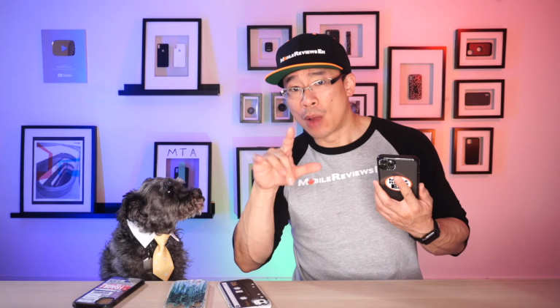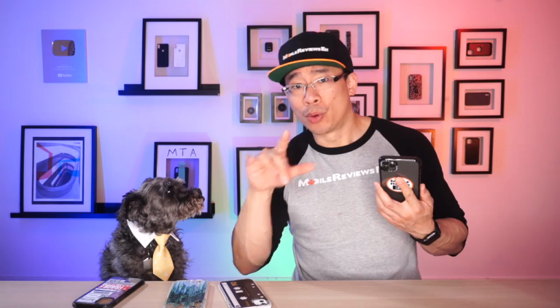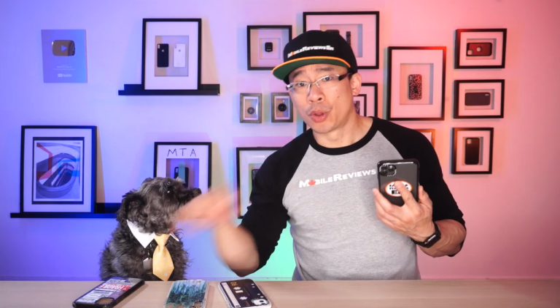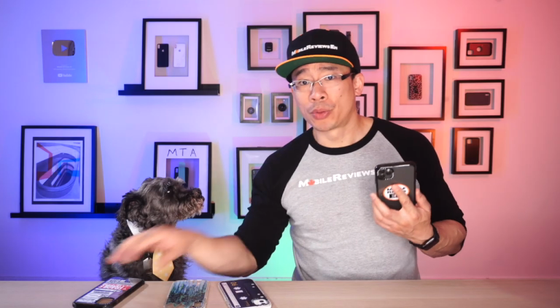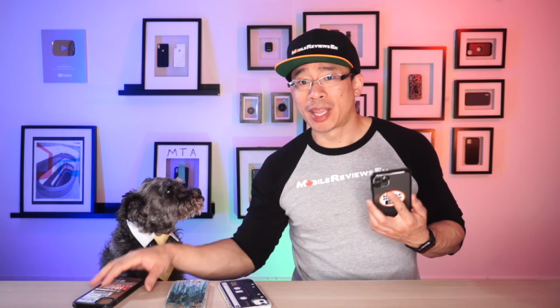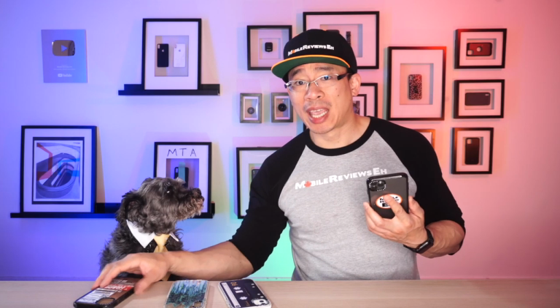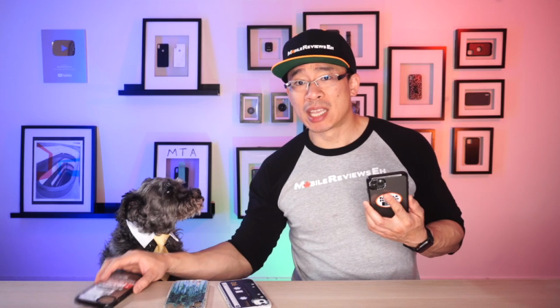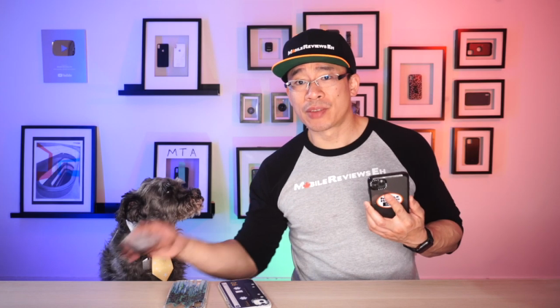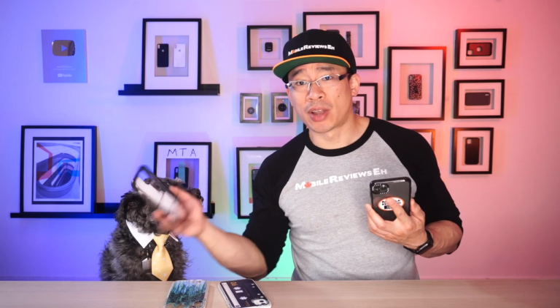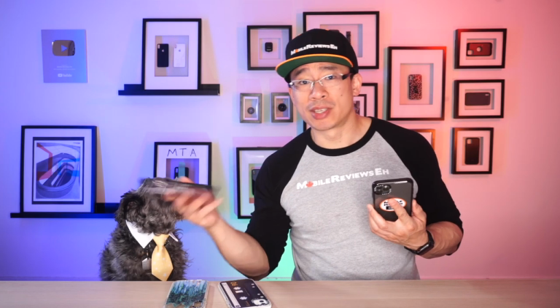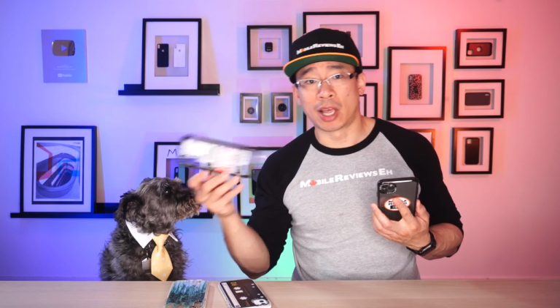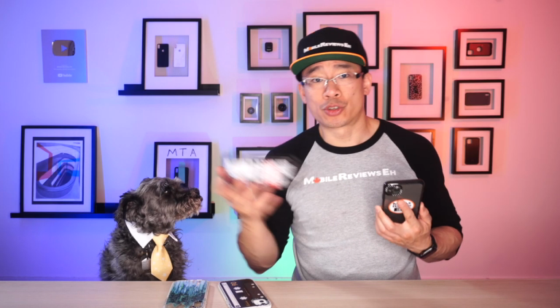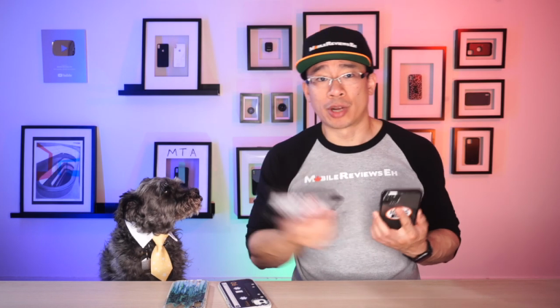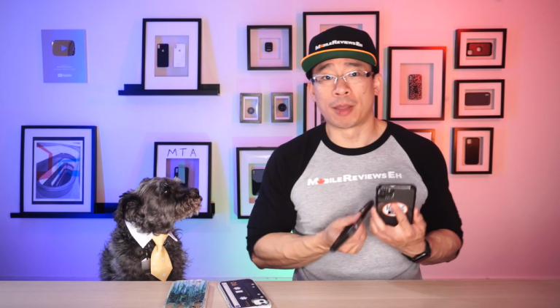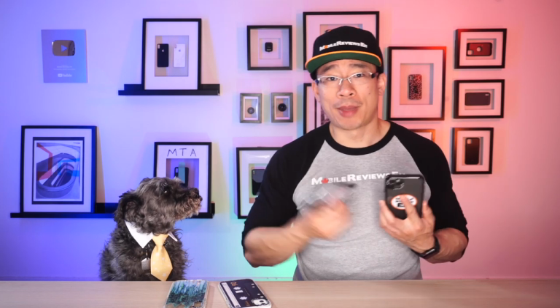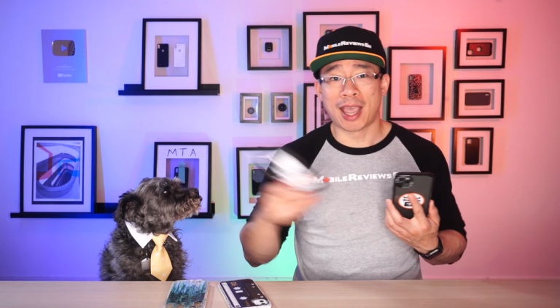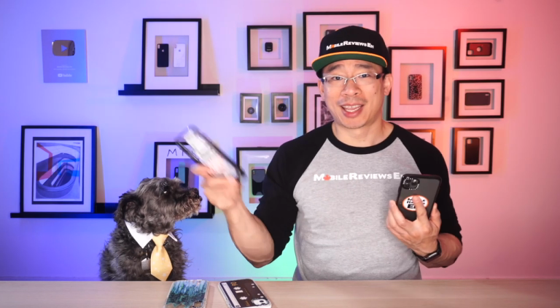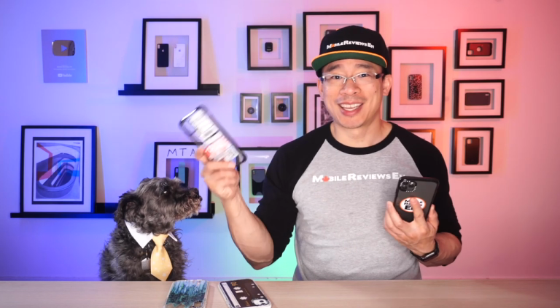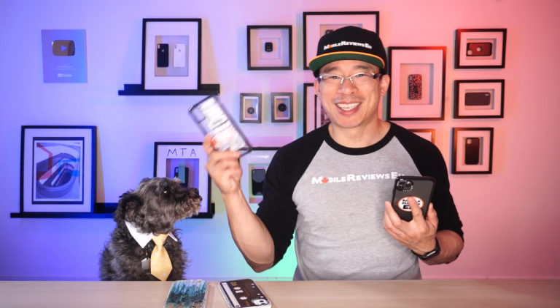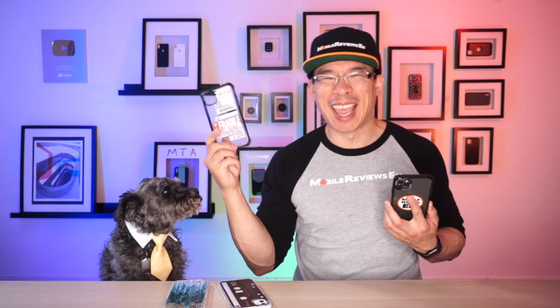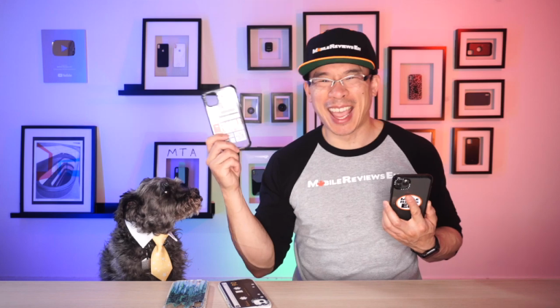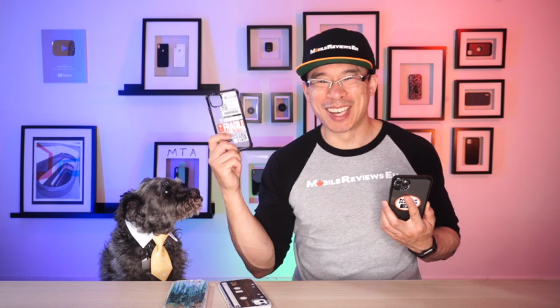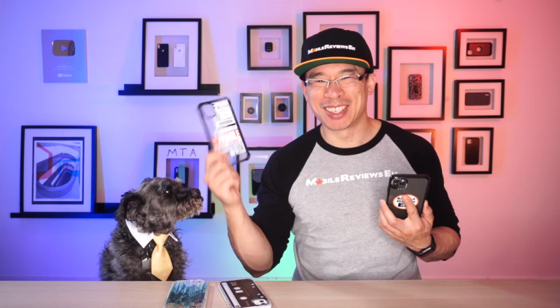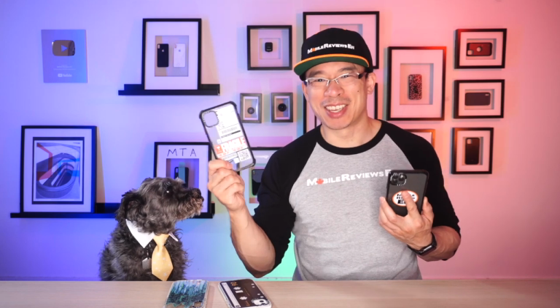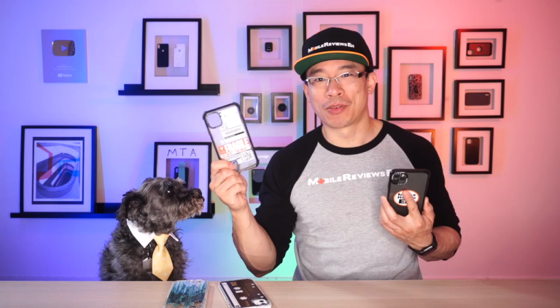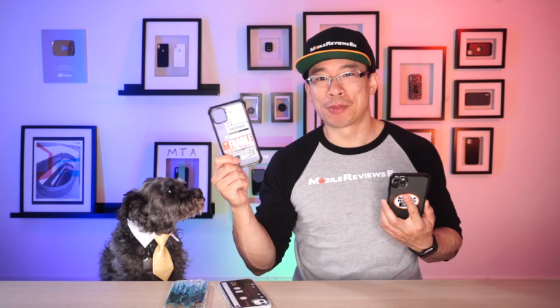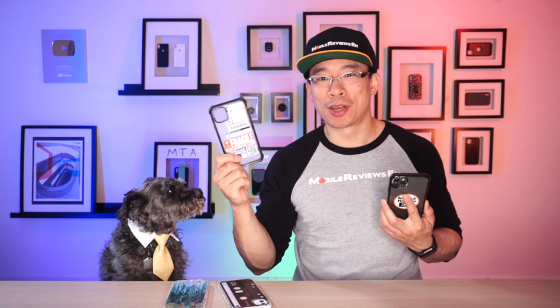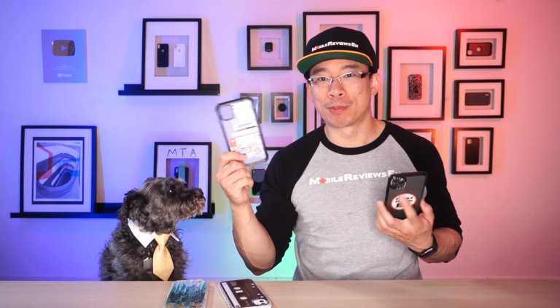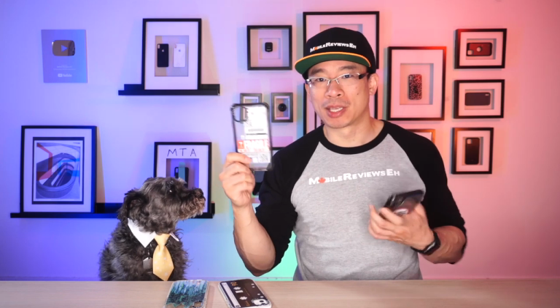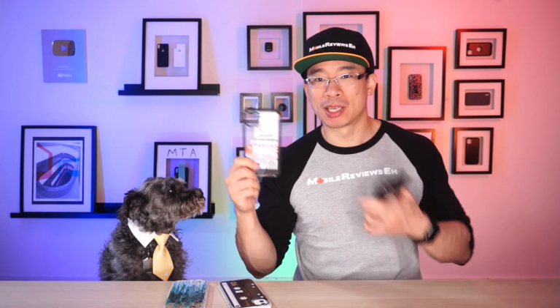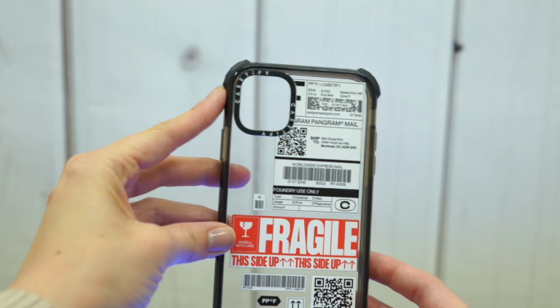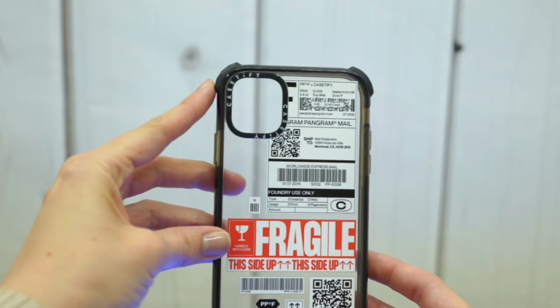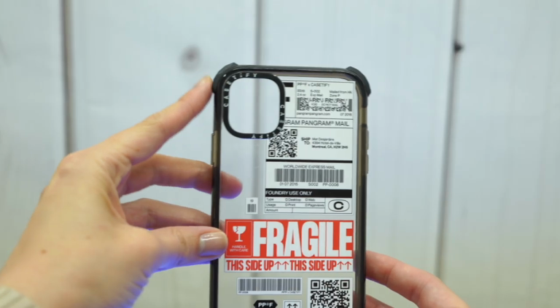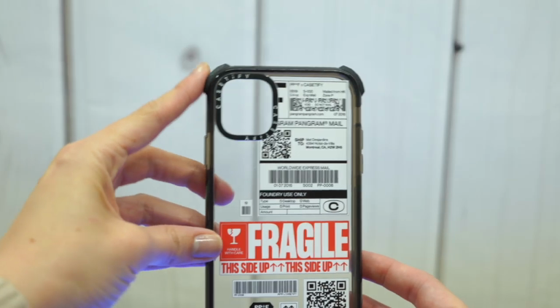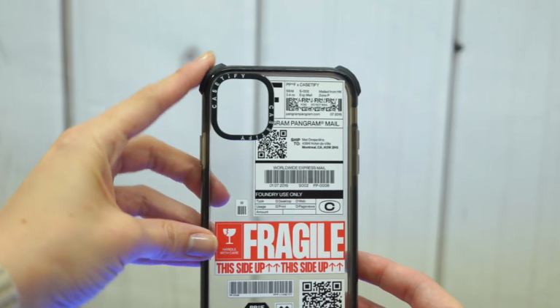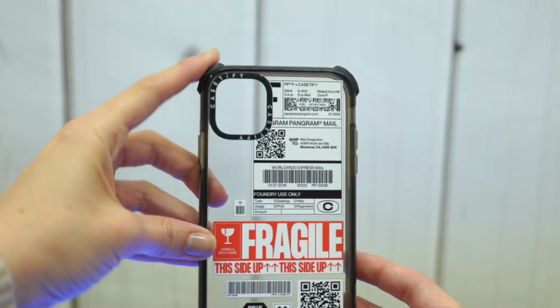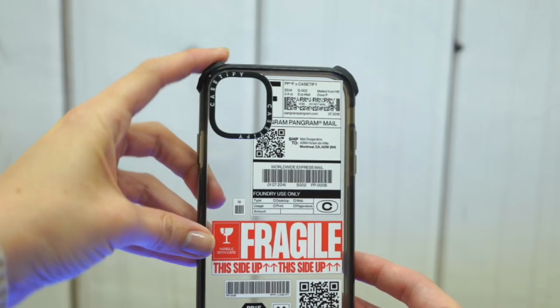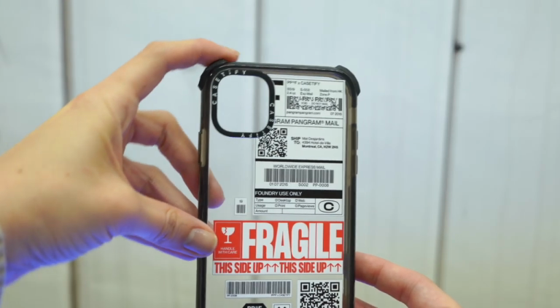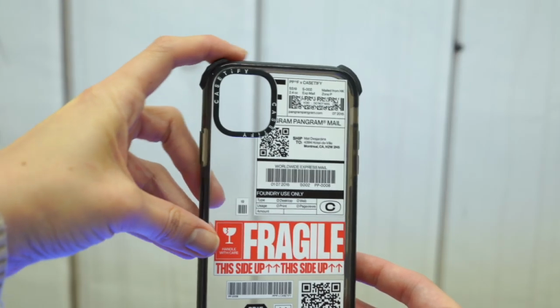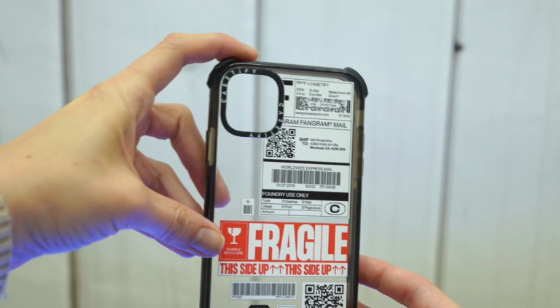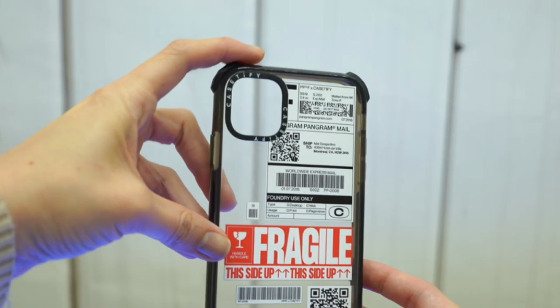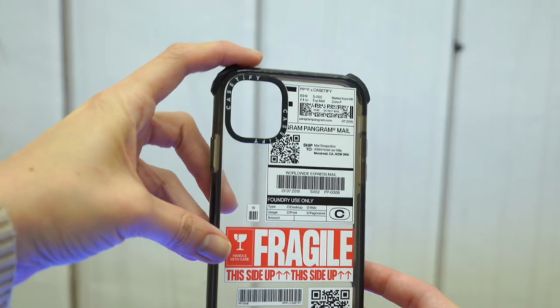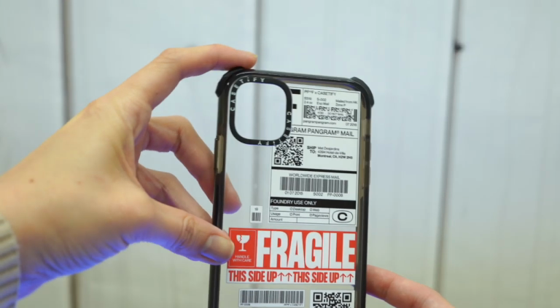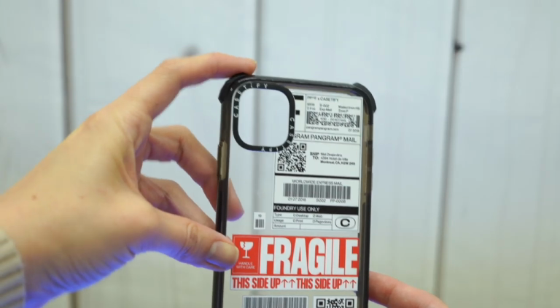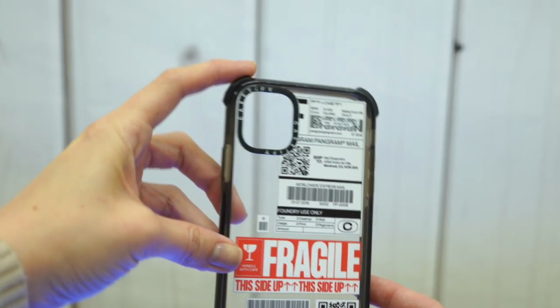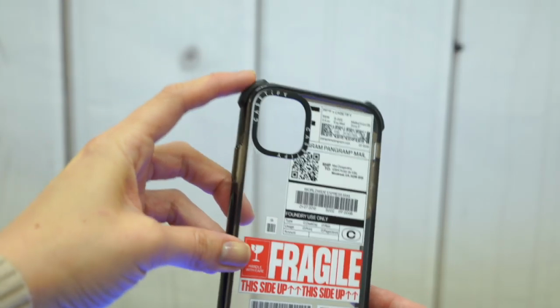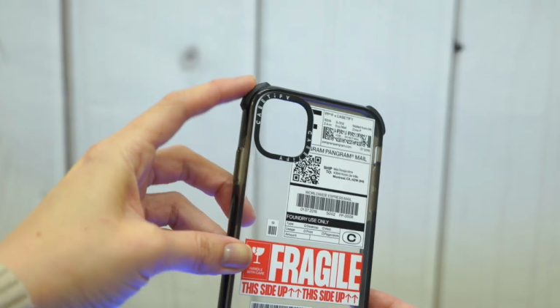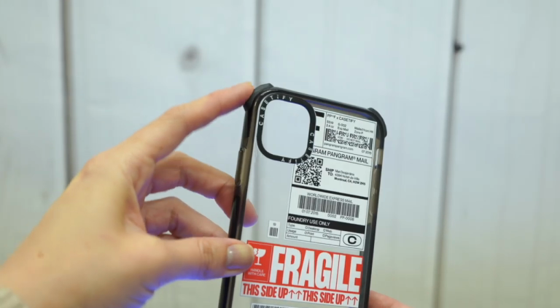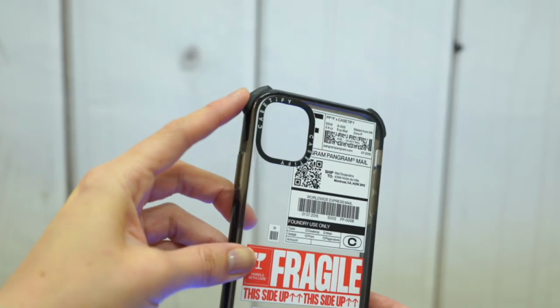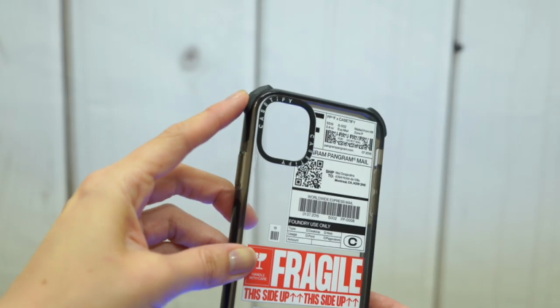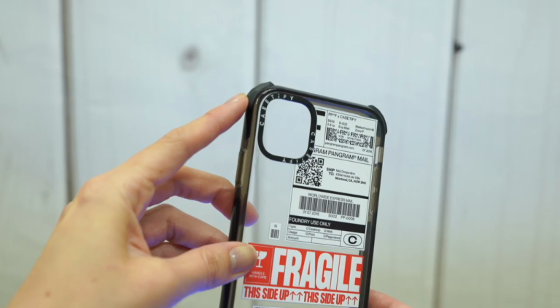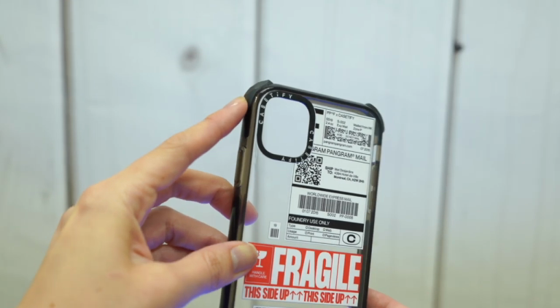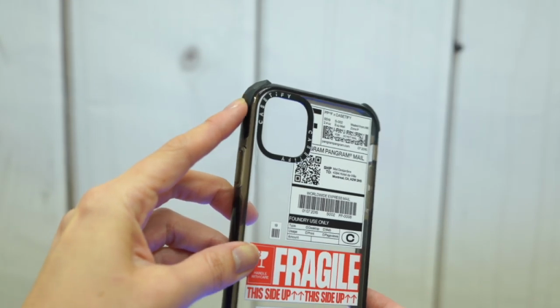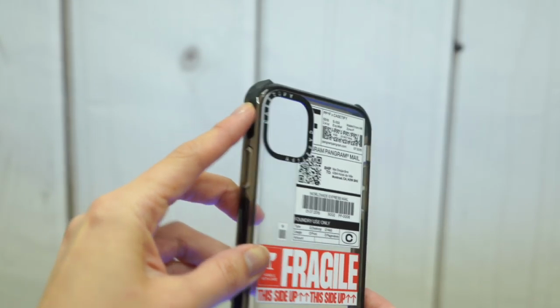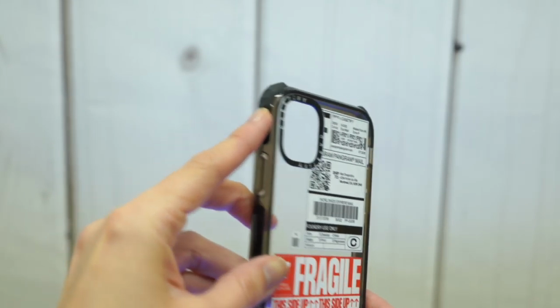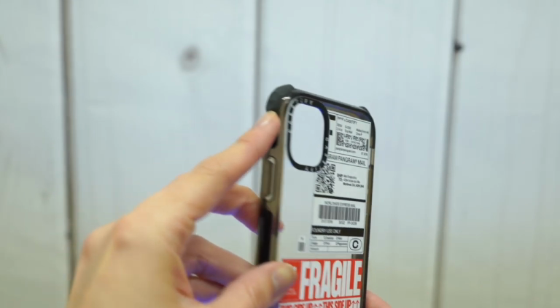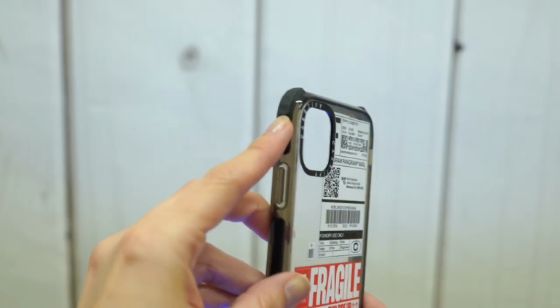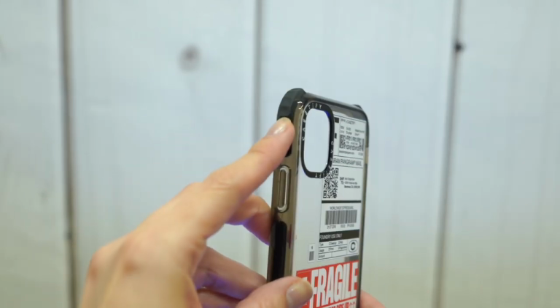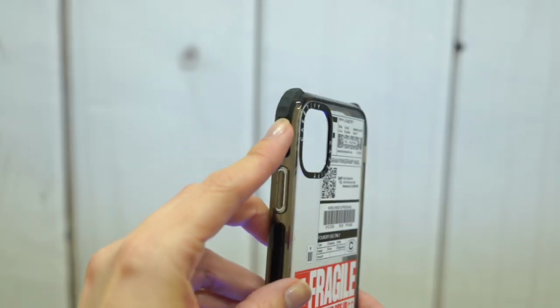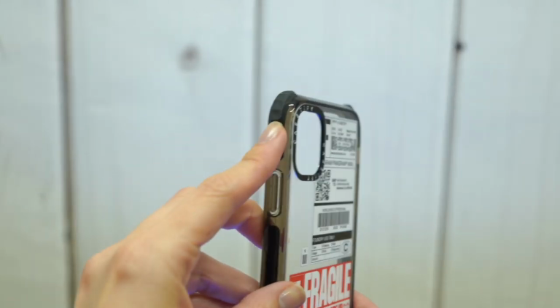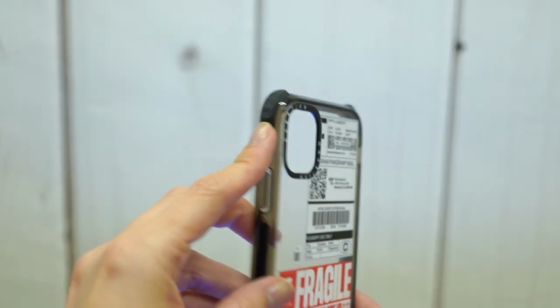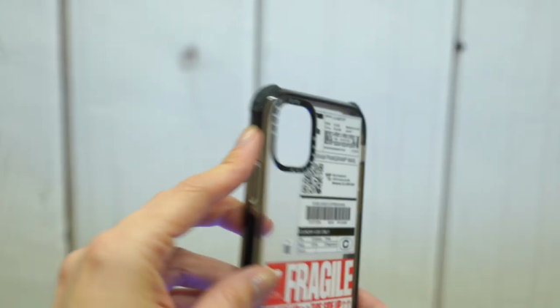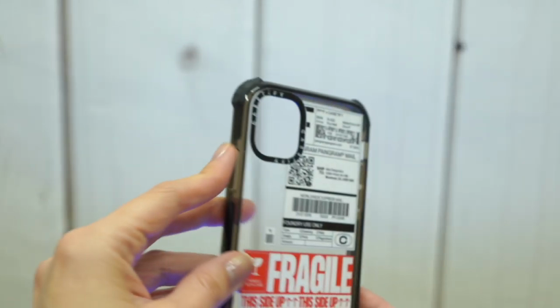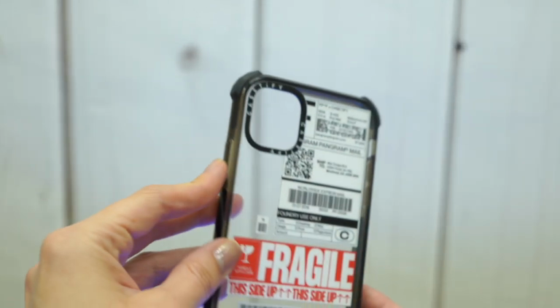I will note that Casetify's Ultra Impact case handles even better because of its giant corners. I'll be doing a review on that very, very soon.